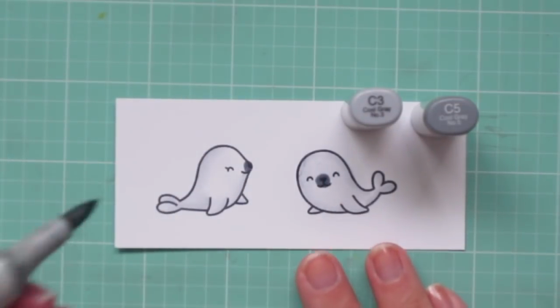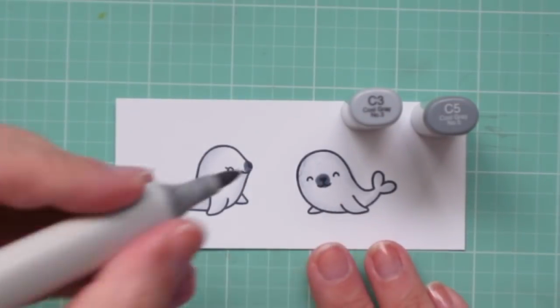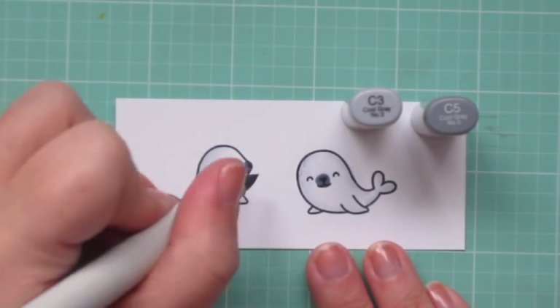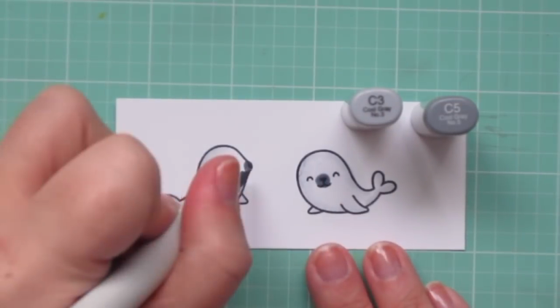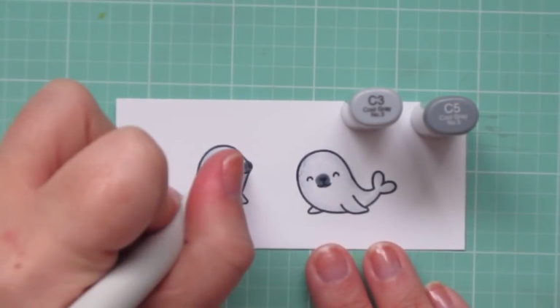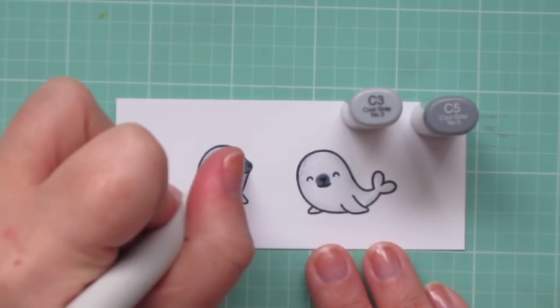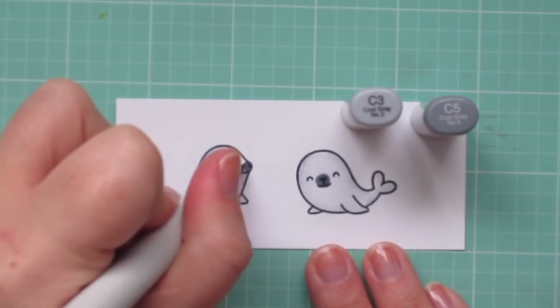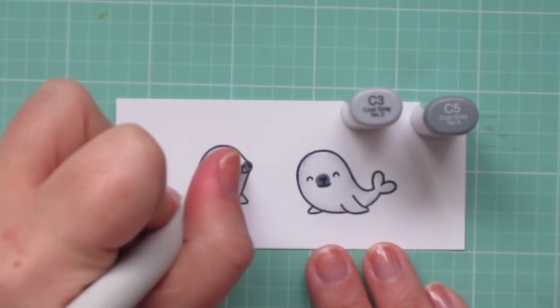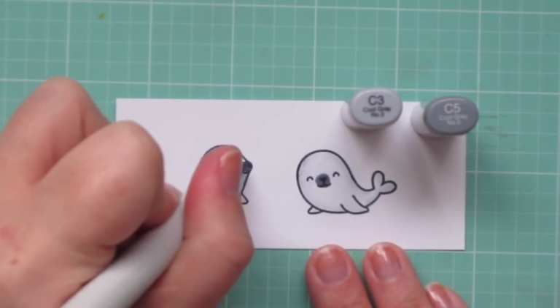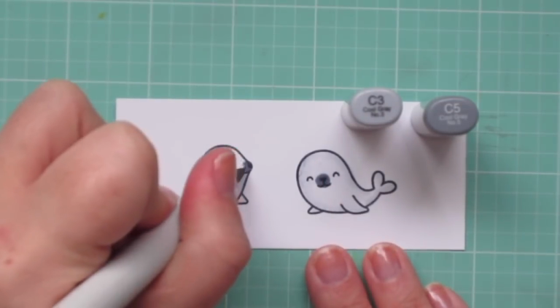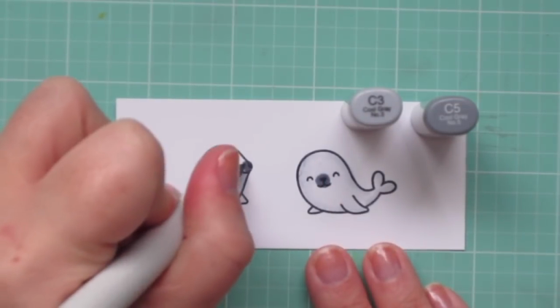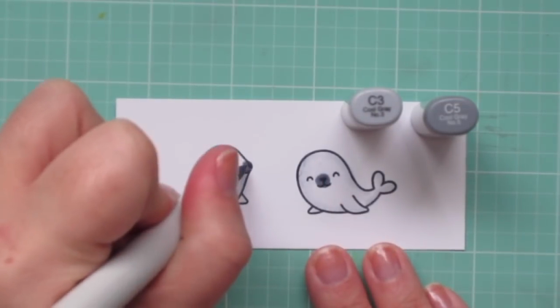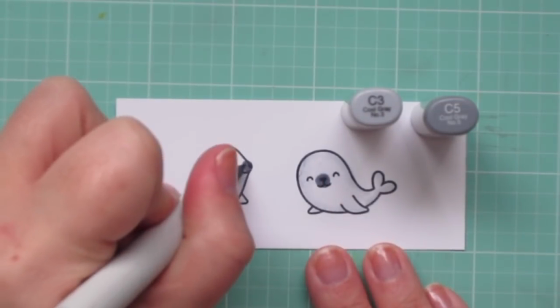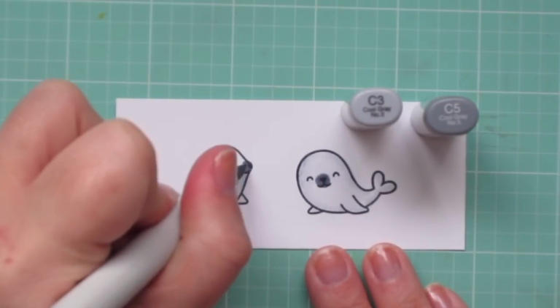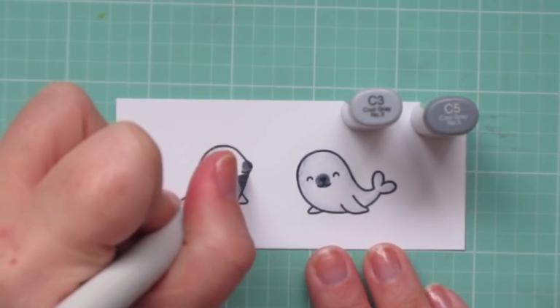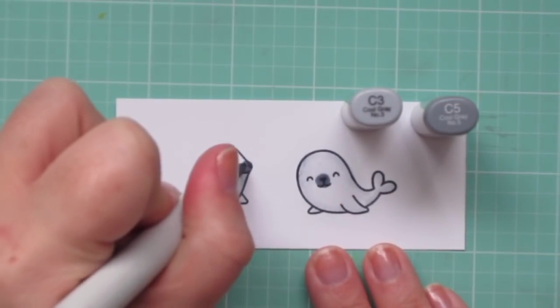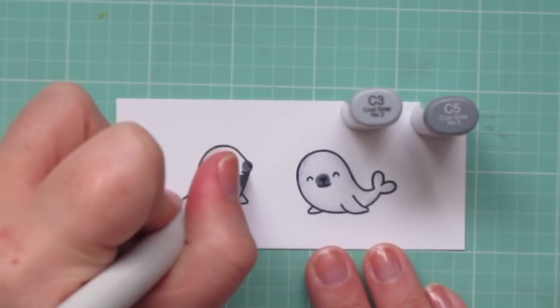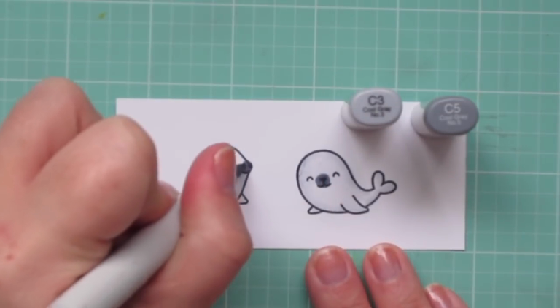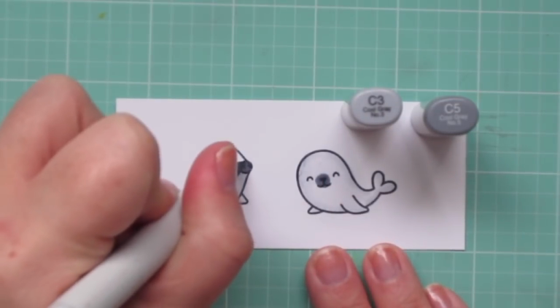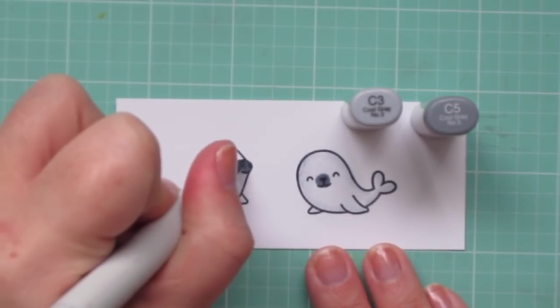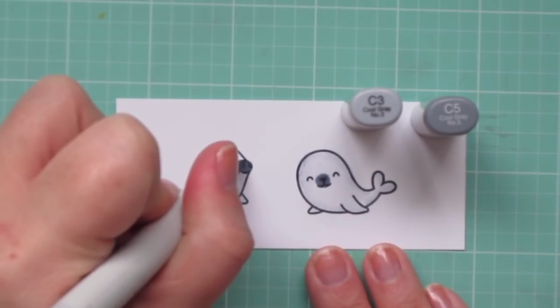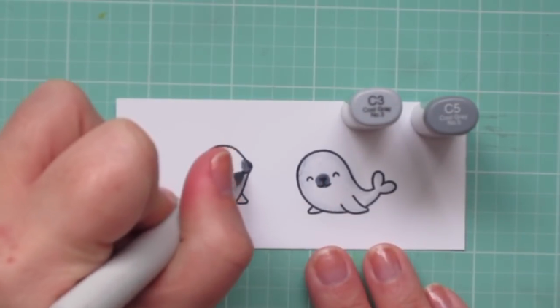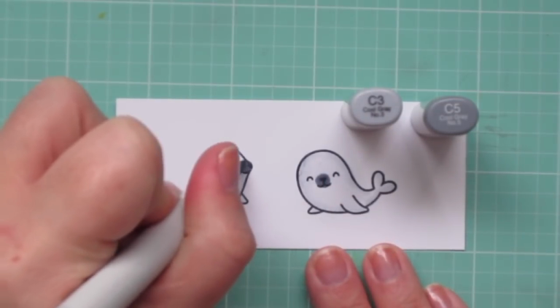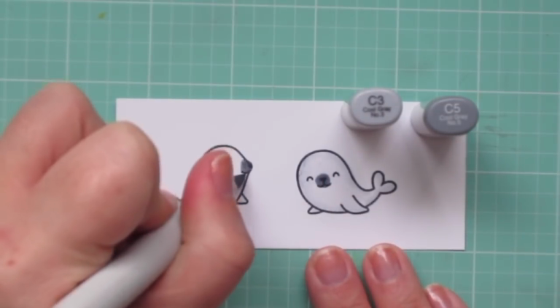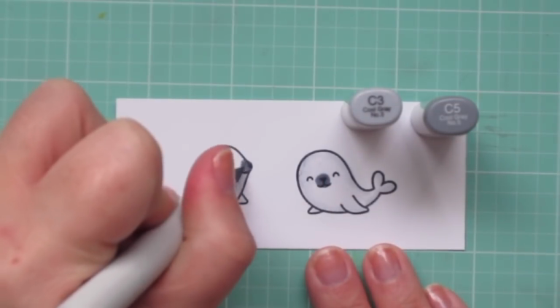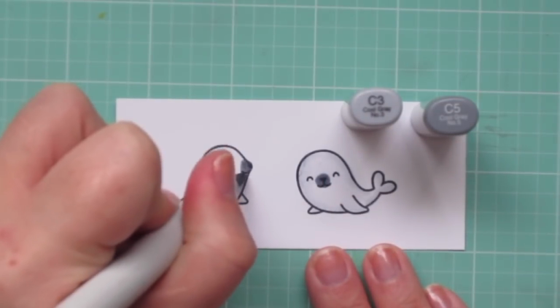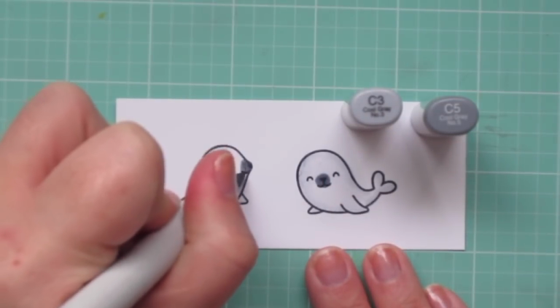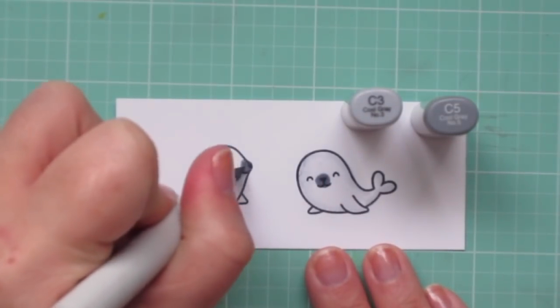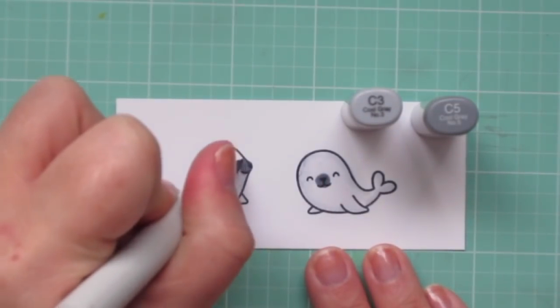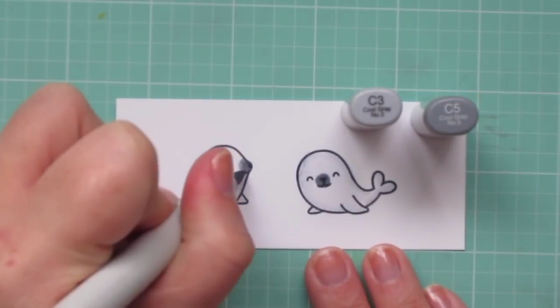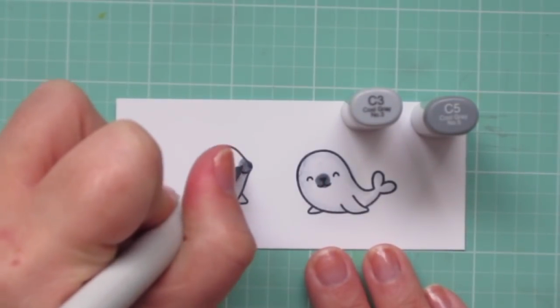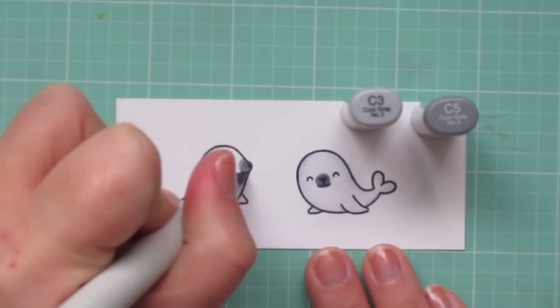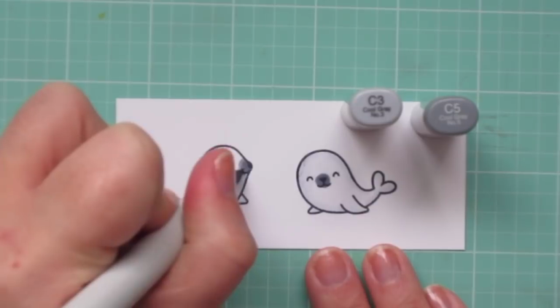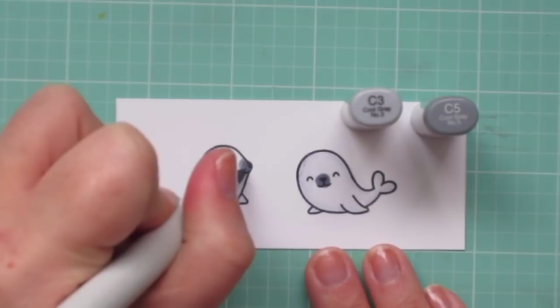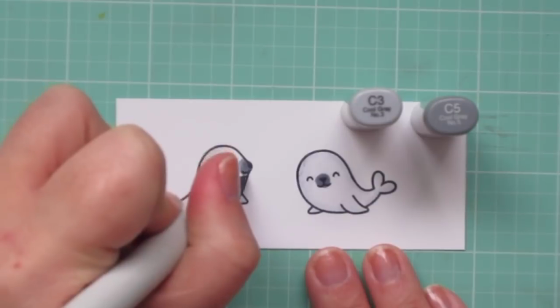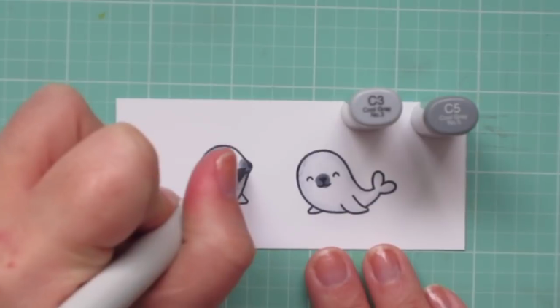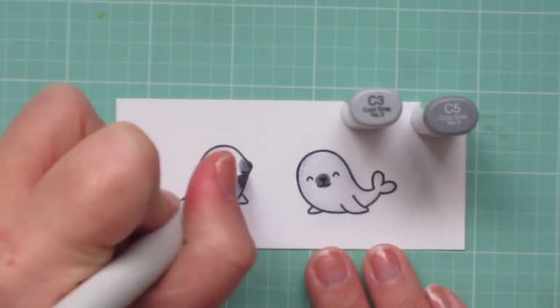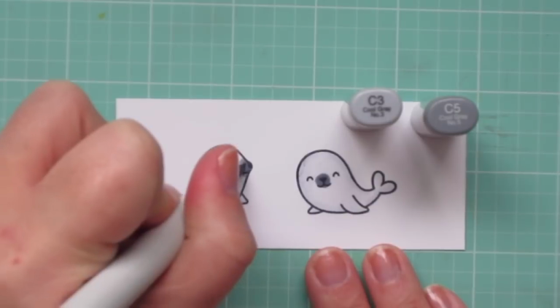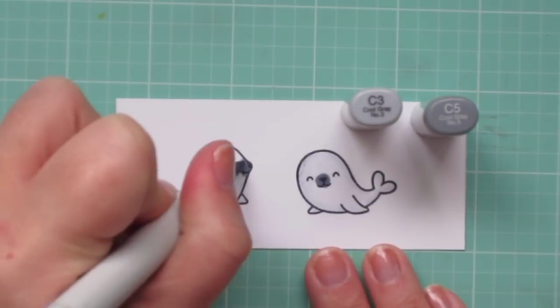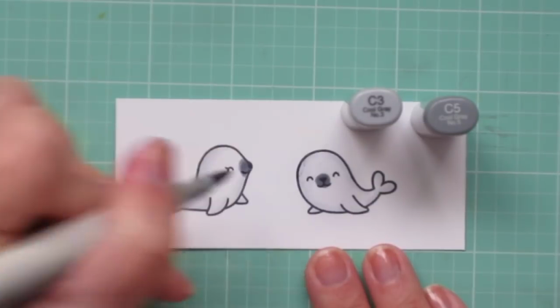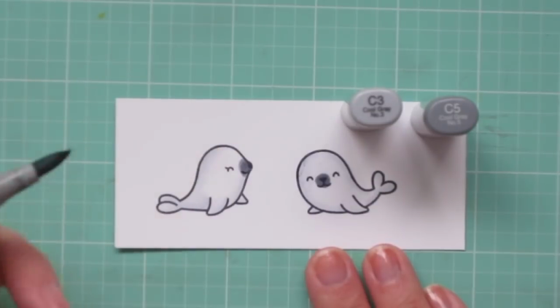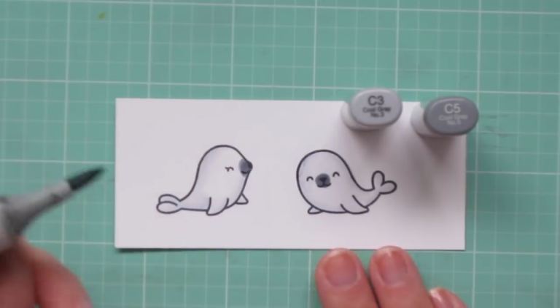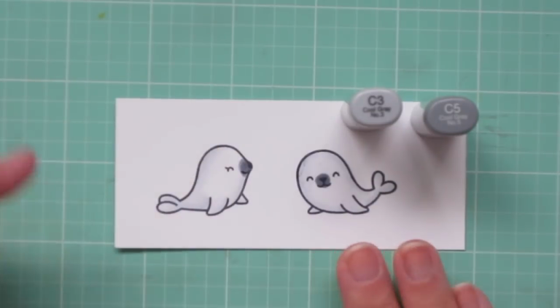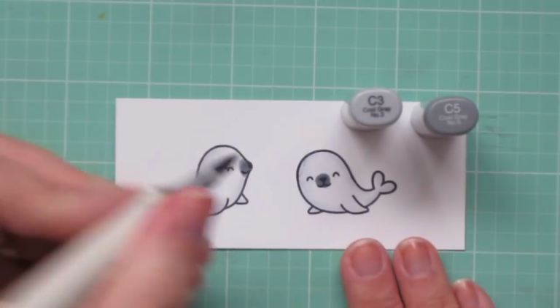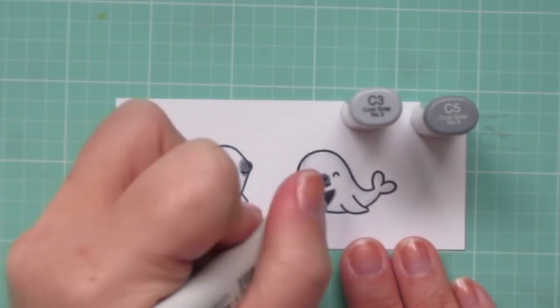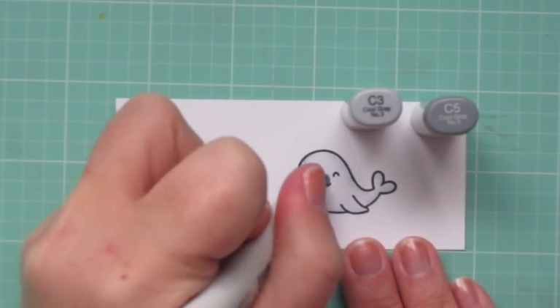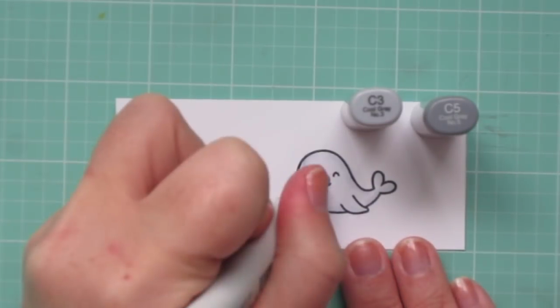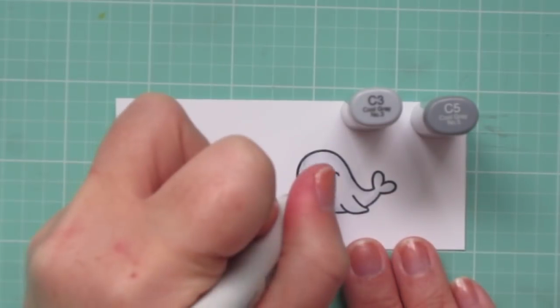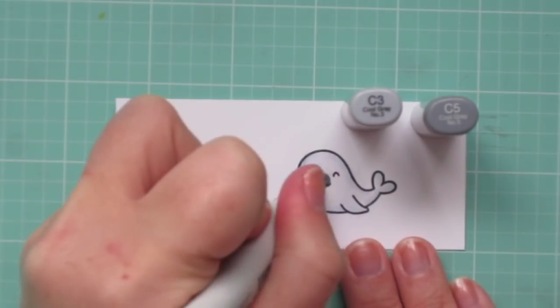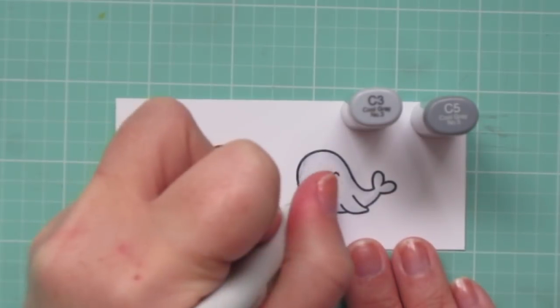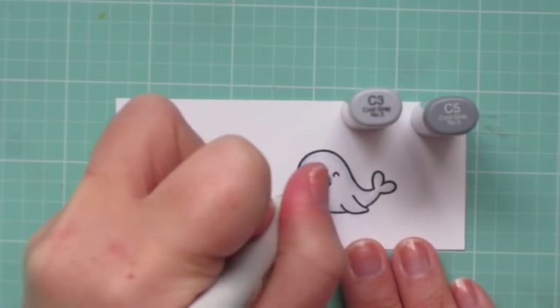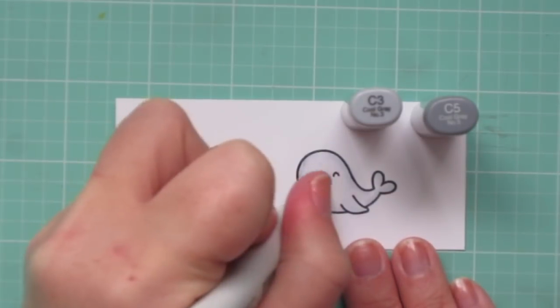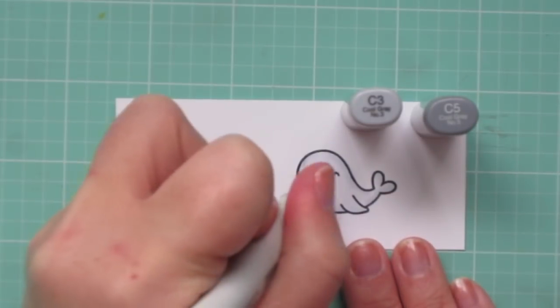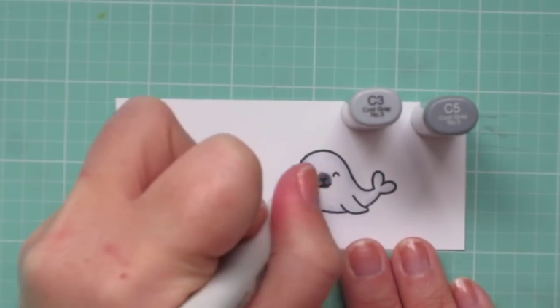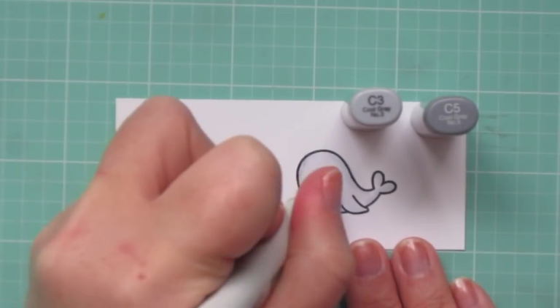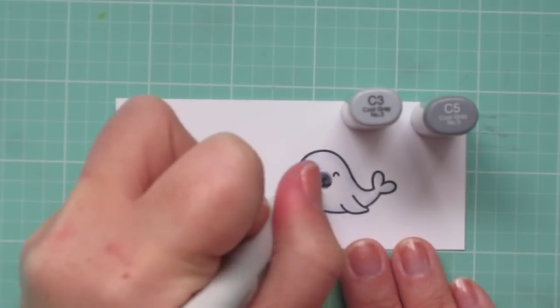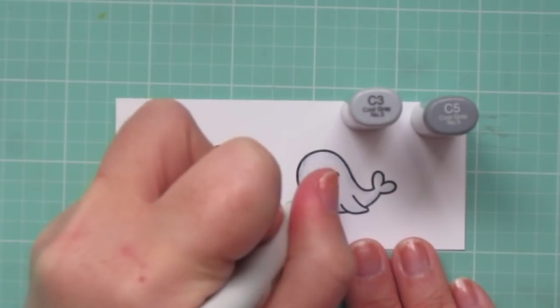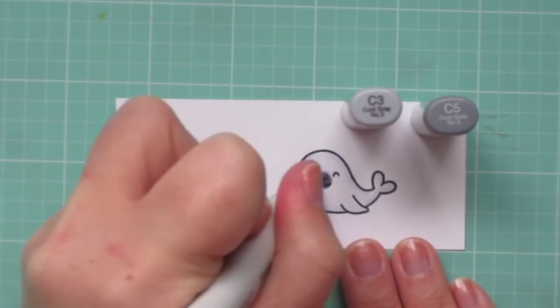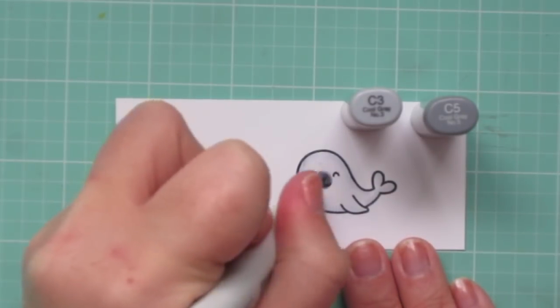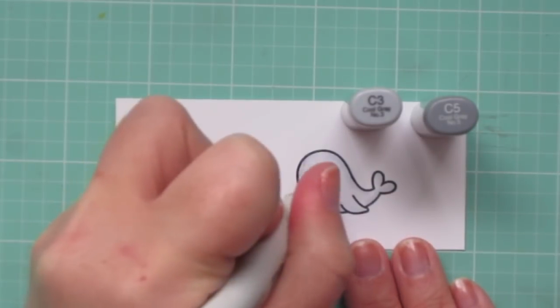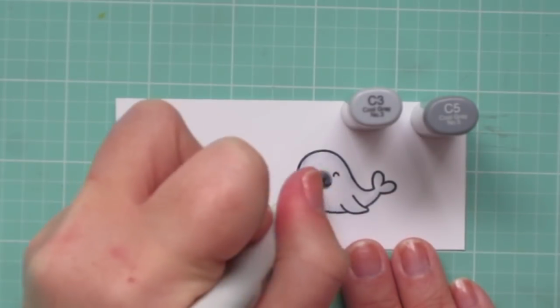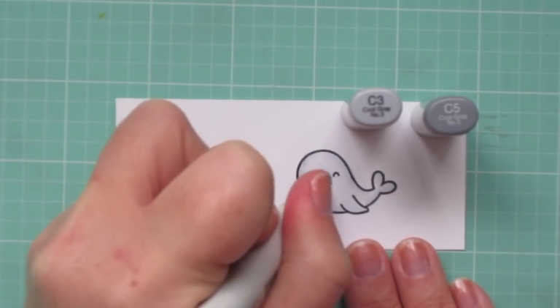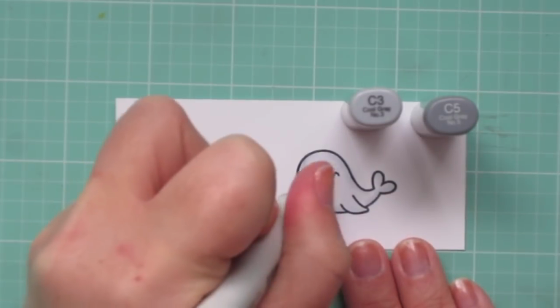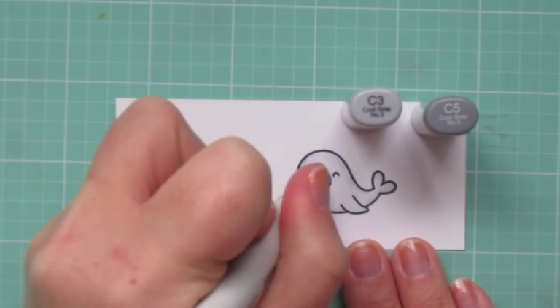I'm going to take C3 and C5 to add a little bit of shading to their muzzles. I used the C5 first, and then I'm going to blend that out in kind of a circular shape with the C3.